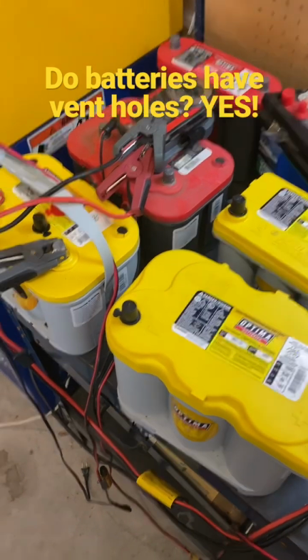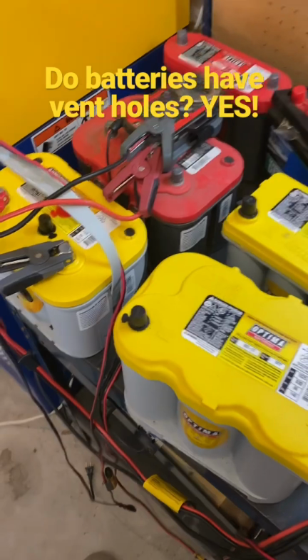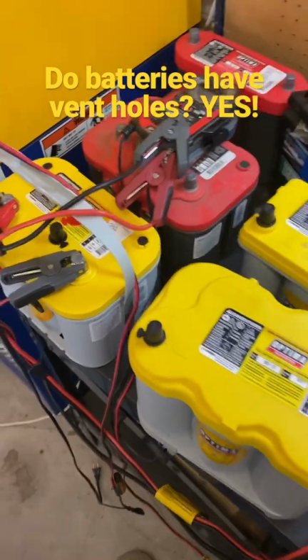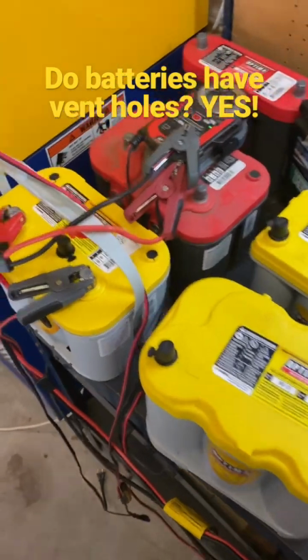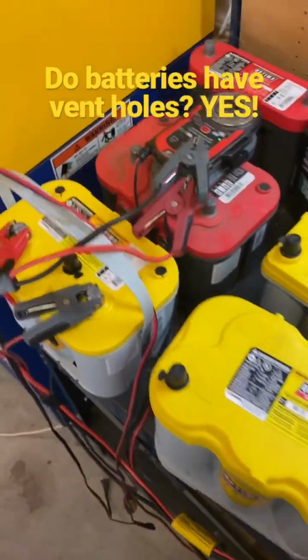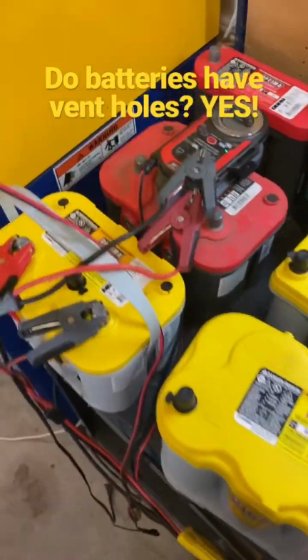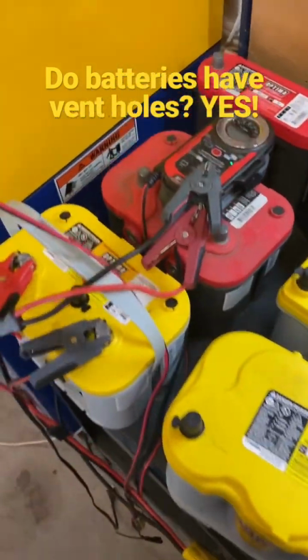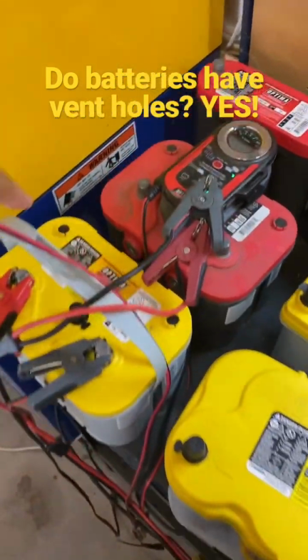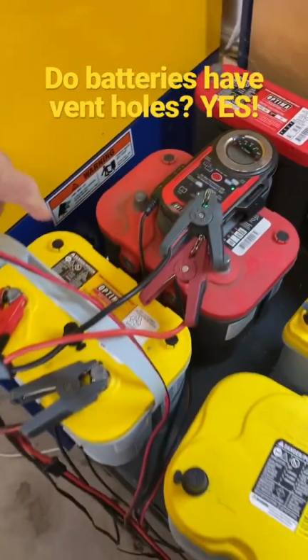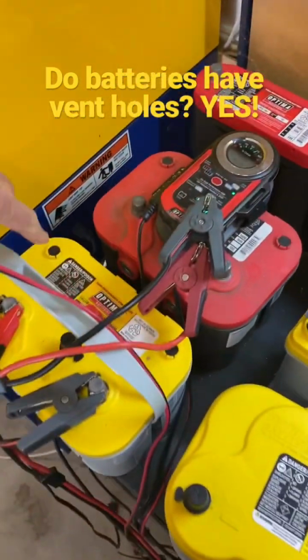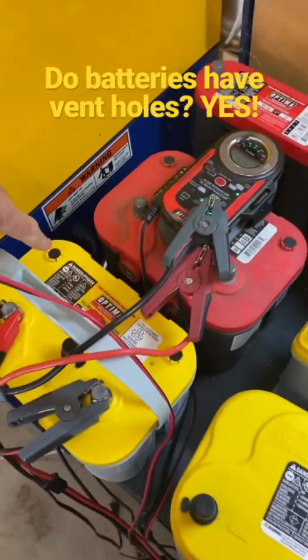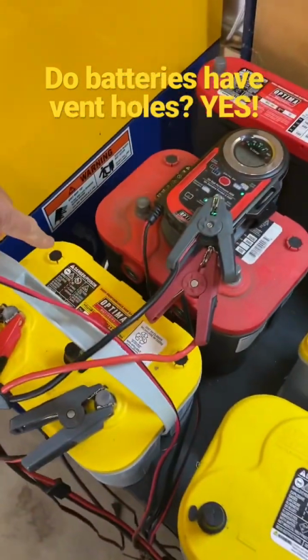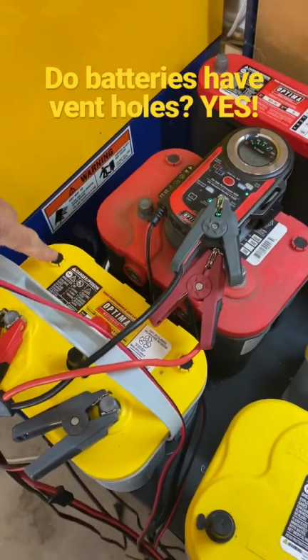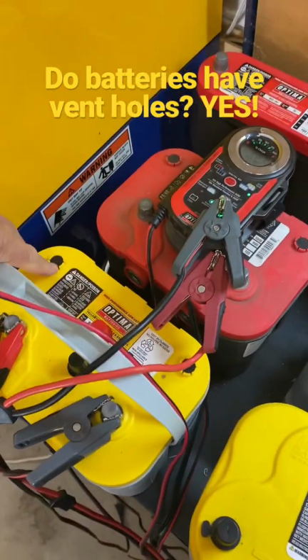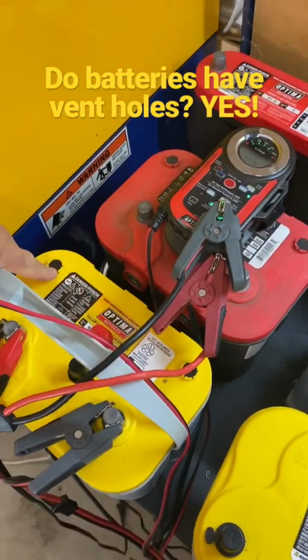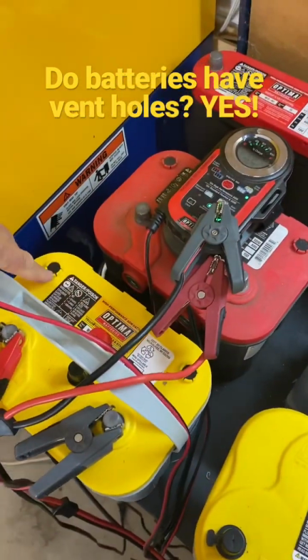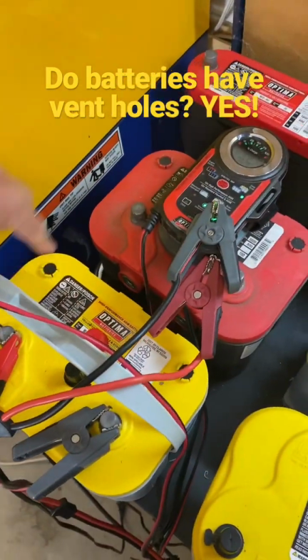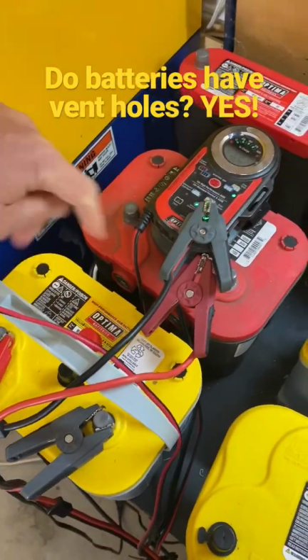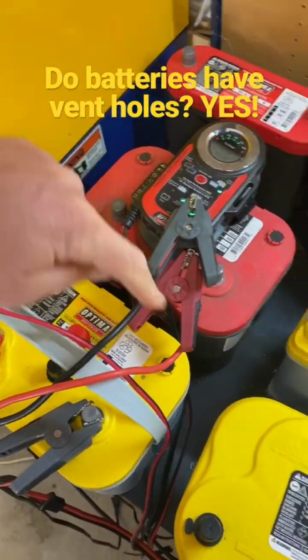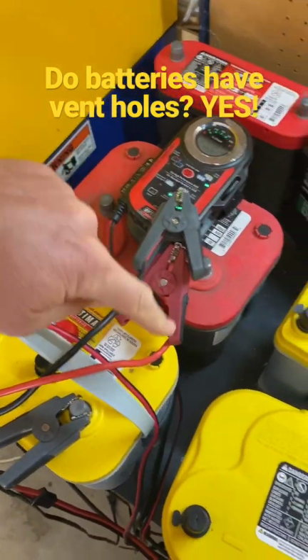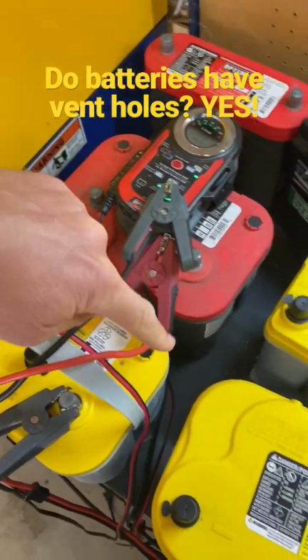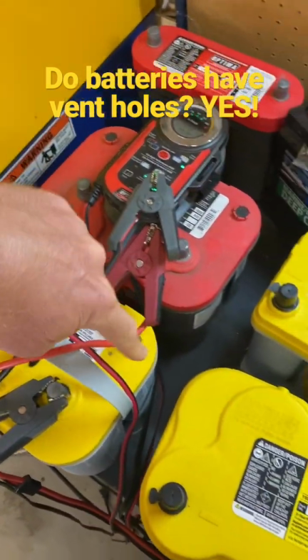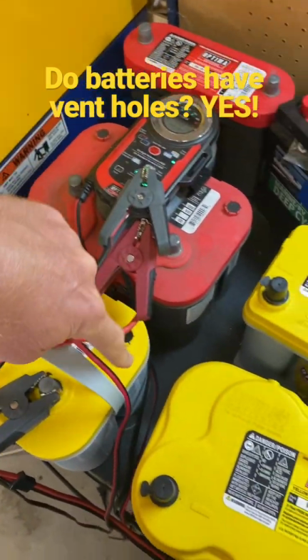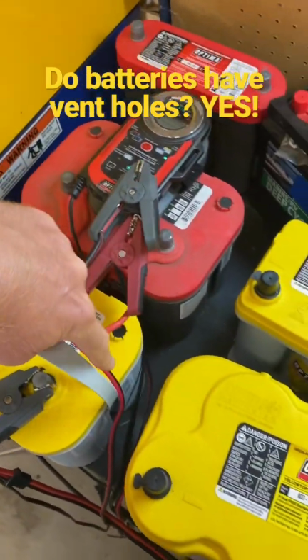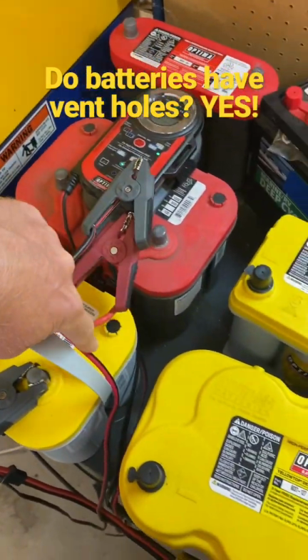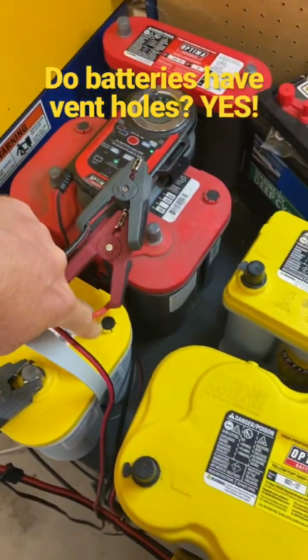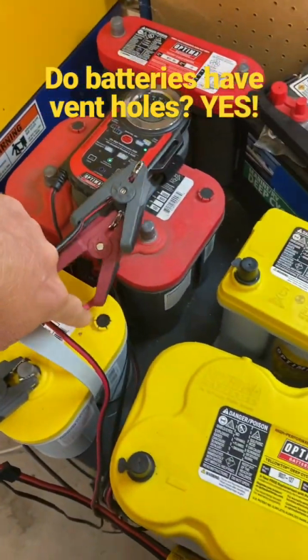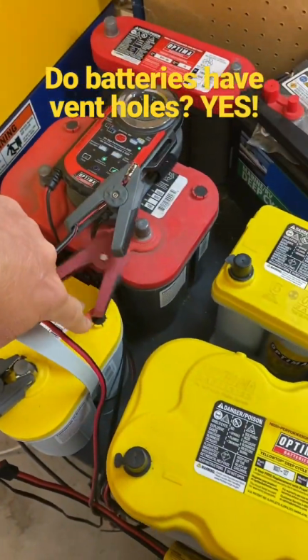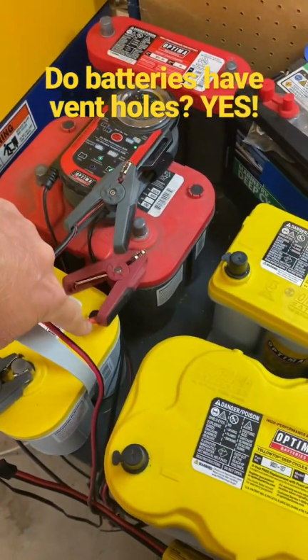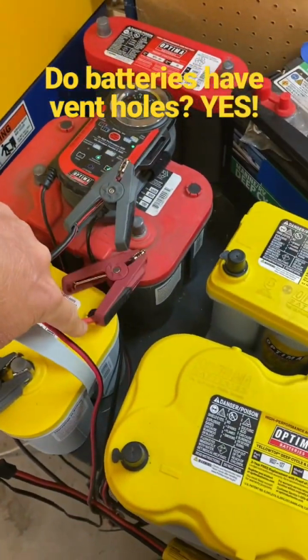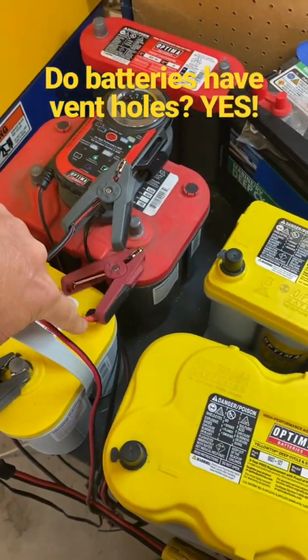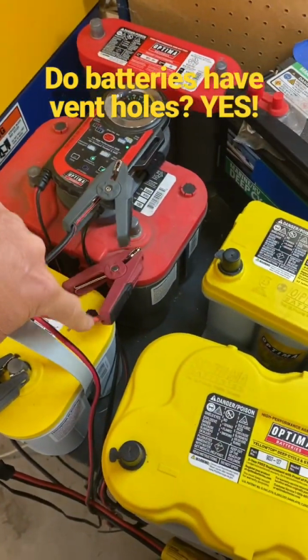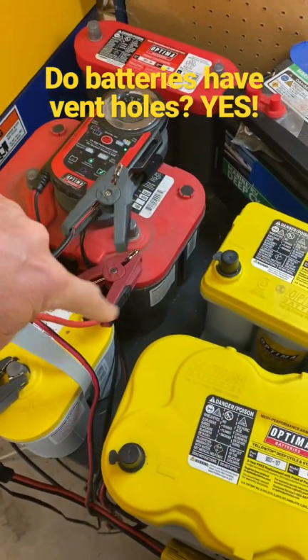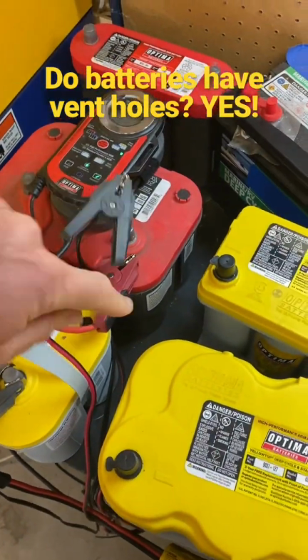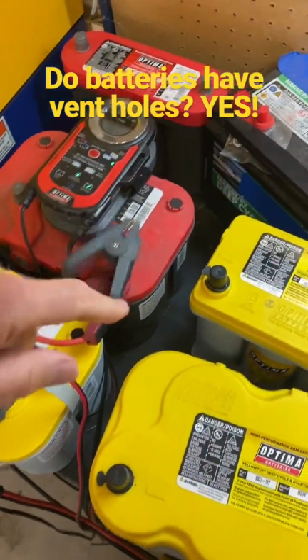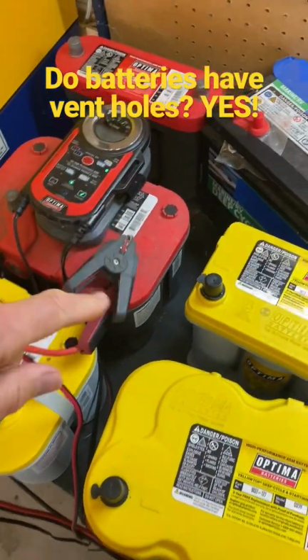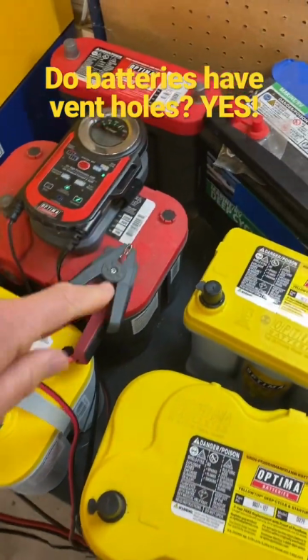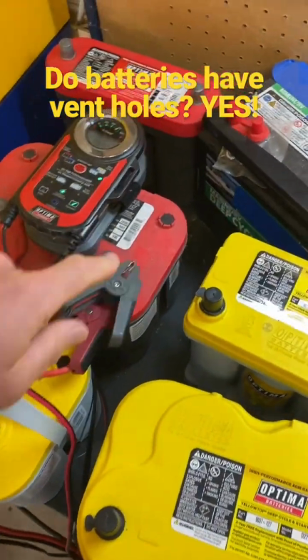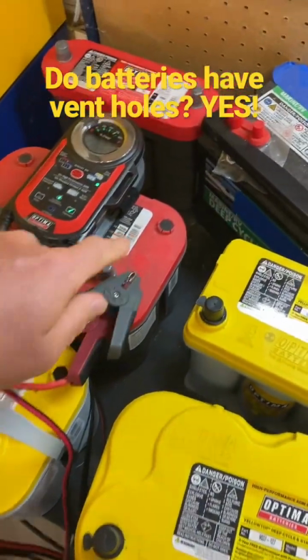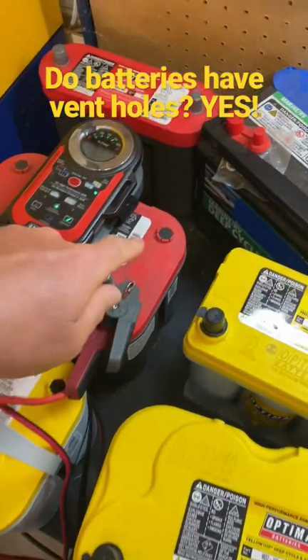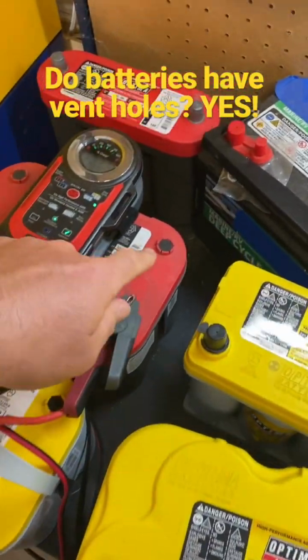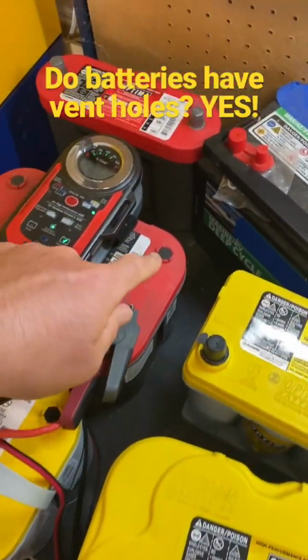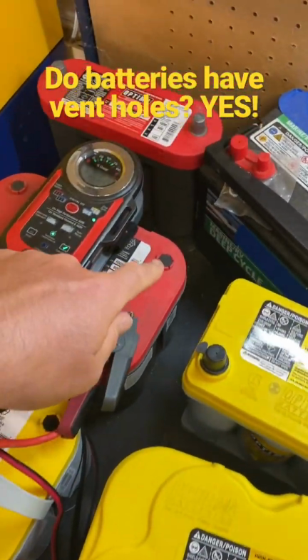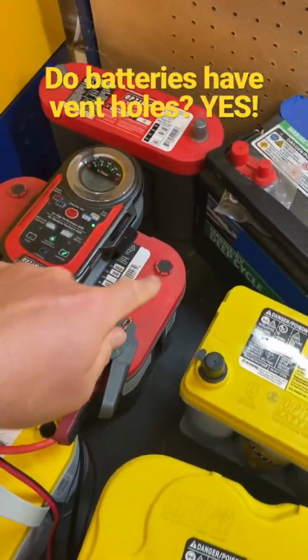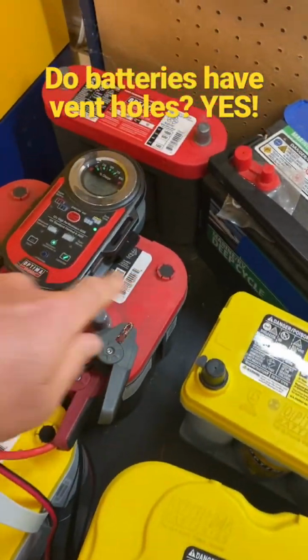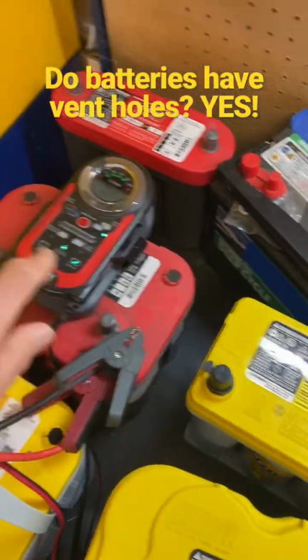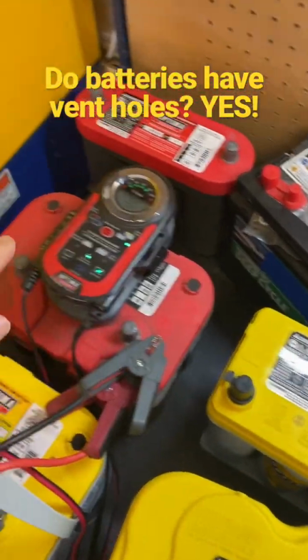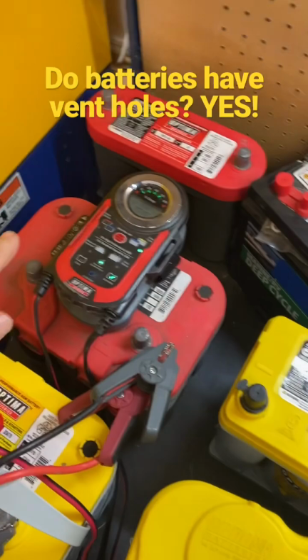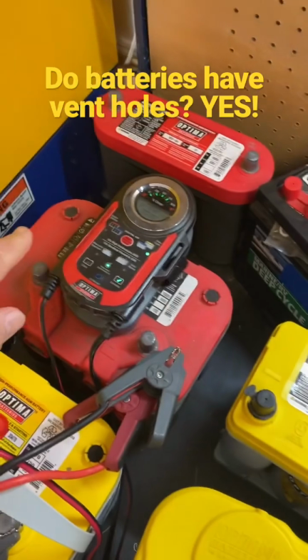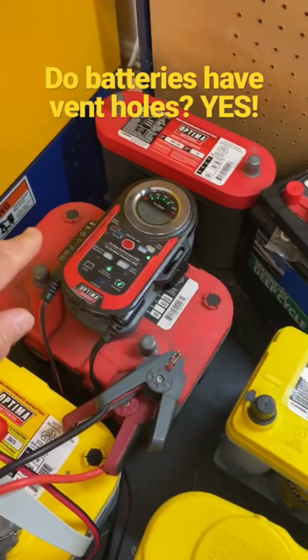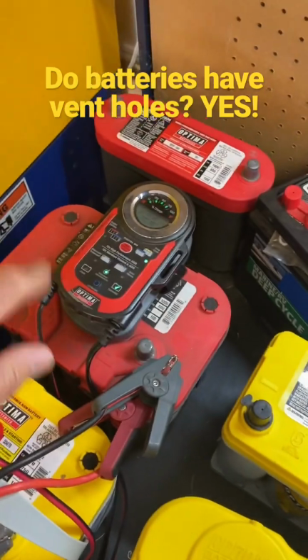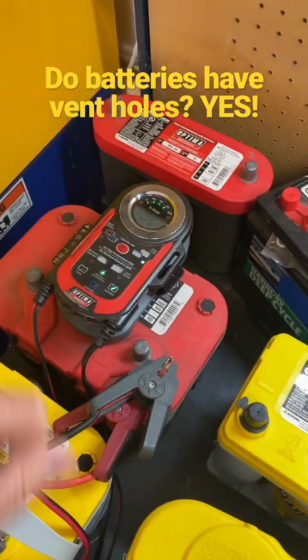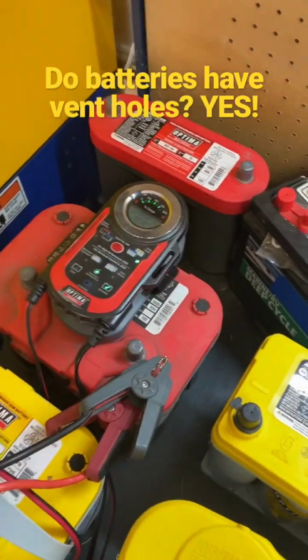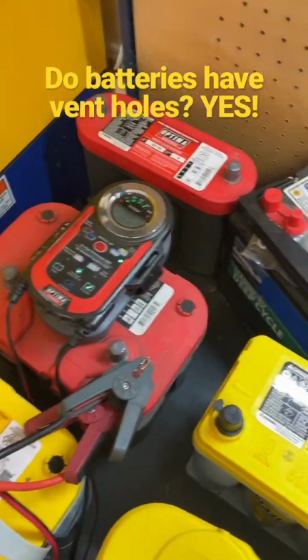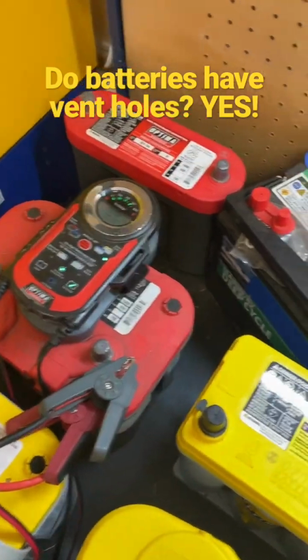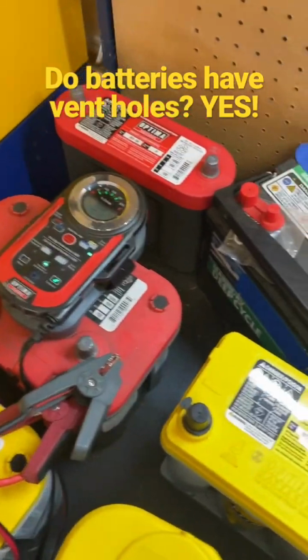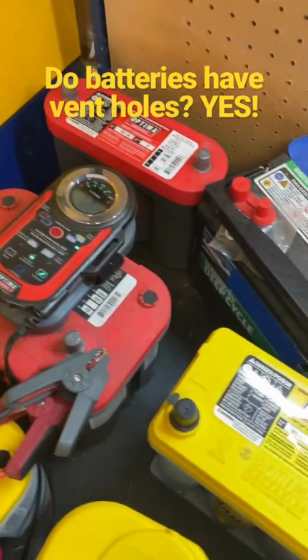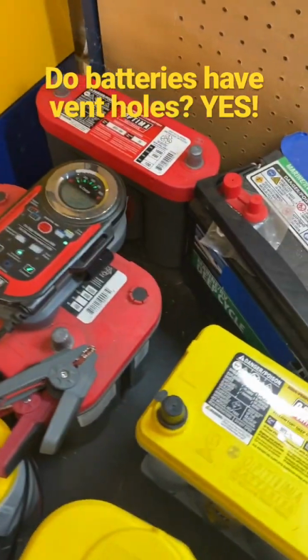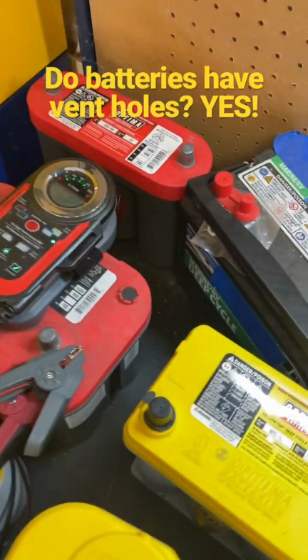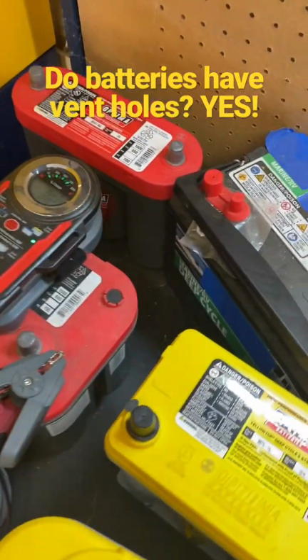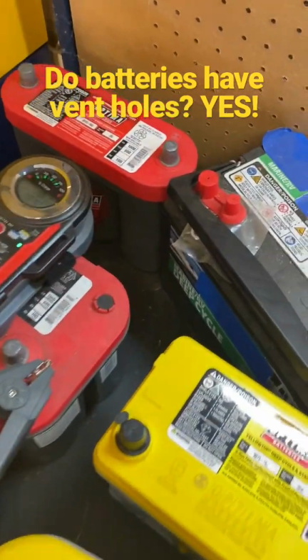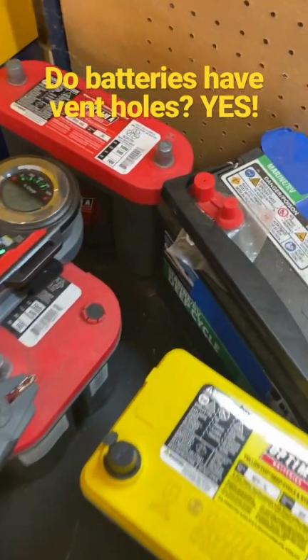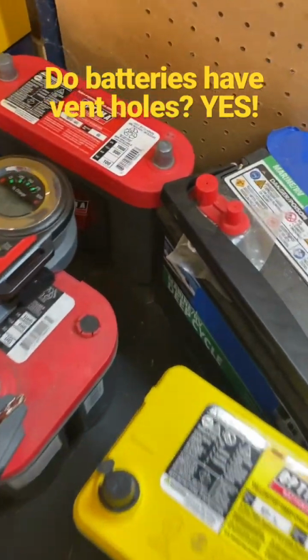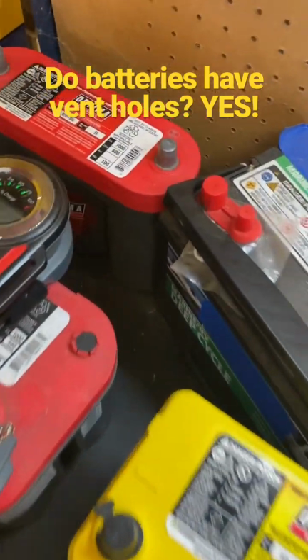You can see on this yellow top, it's got these little circles there. This red top has the same circles. Those are vent ports.